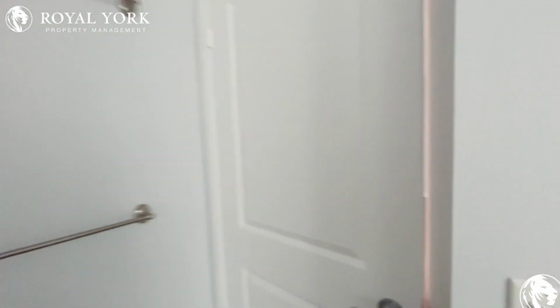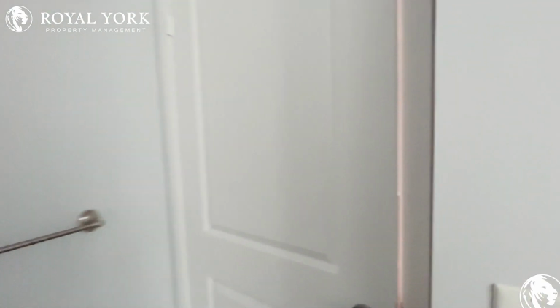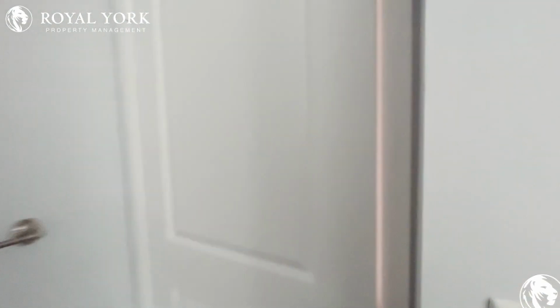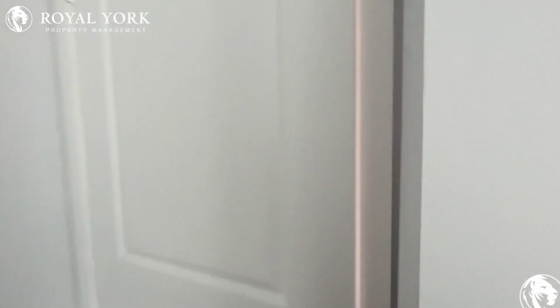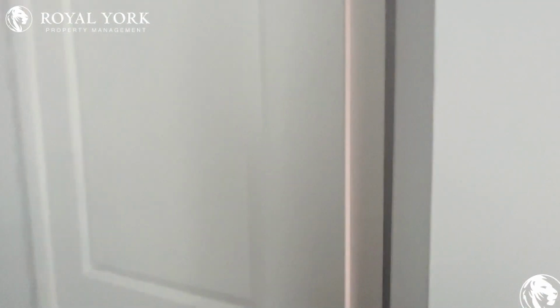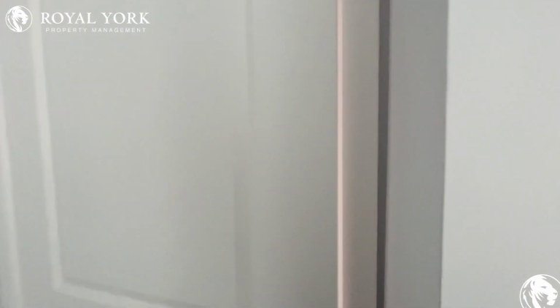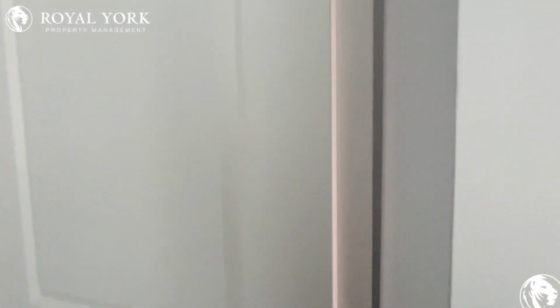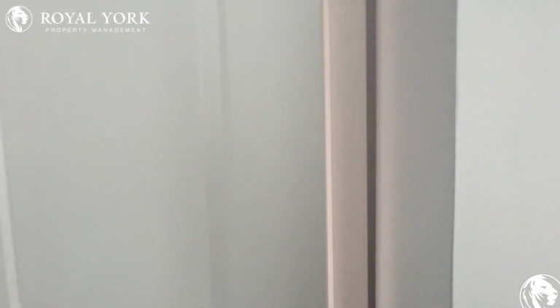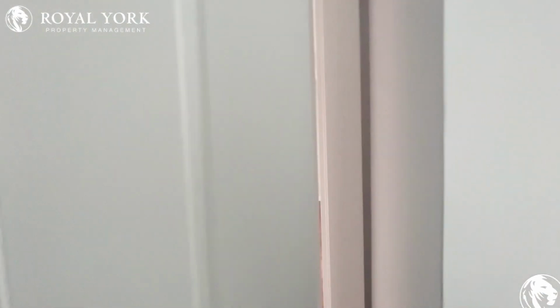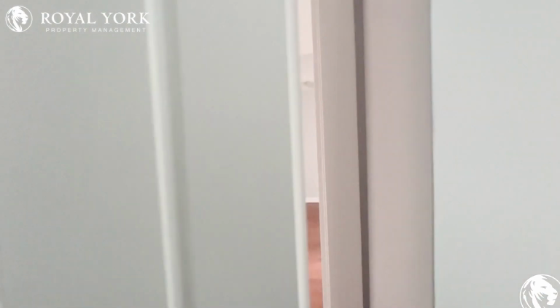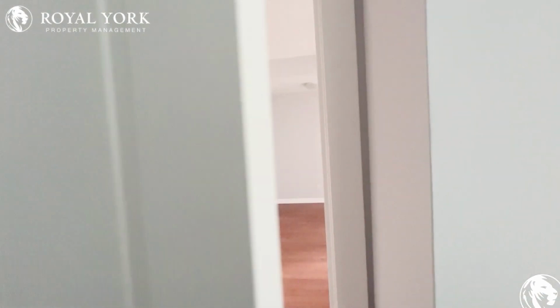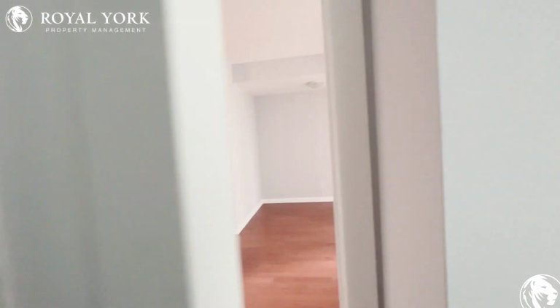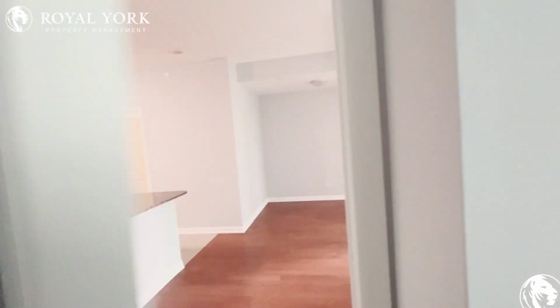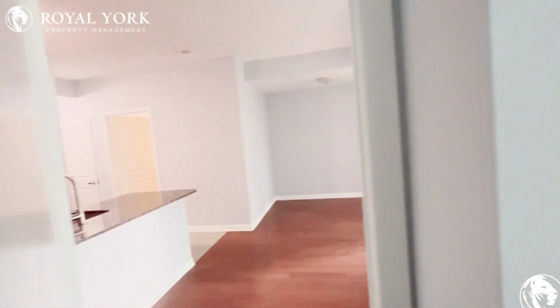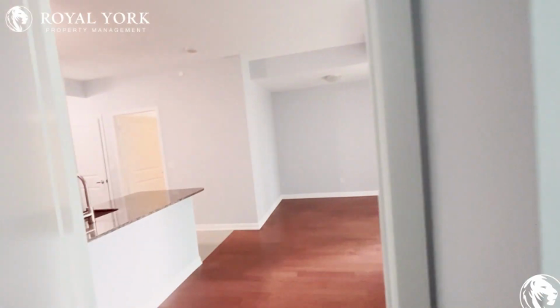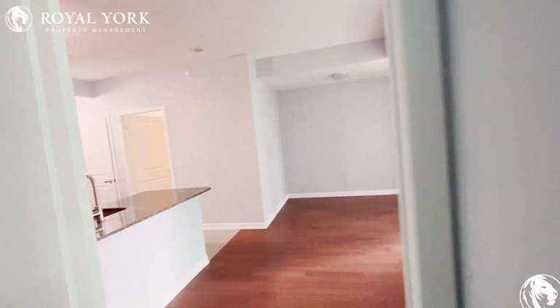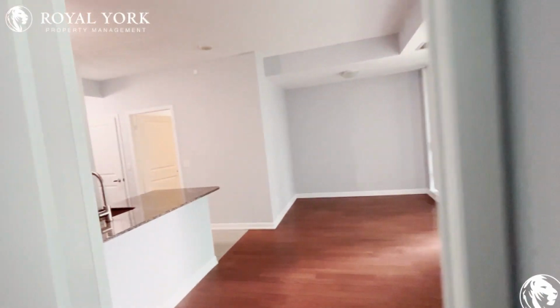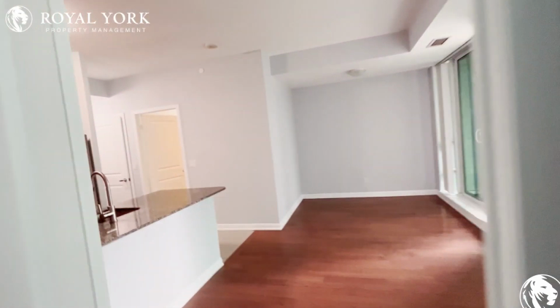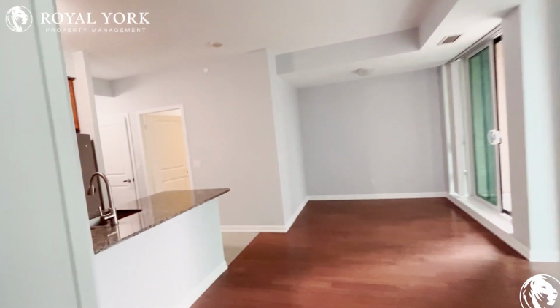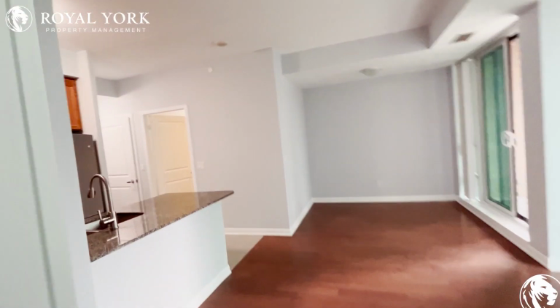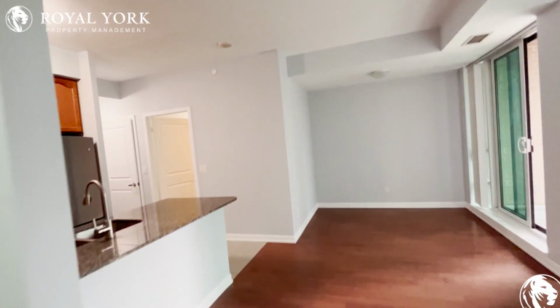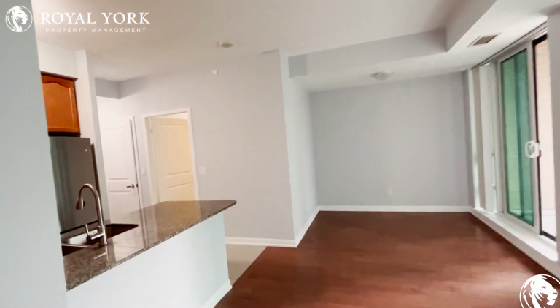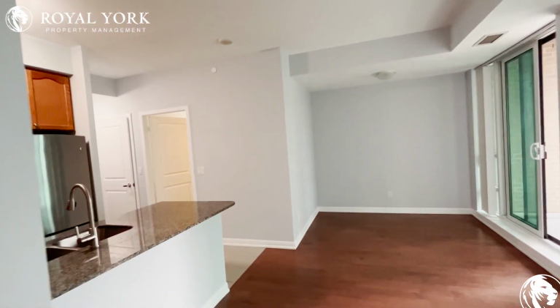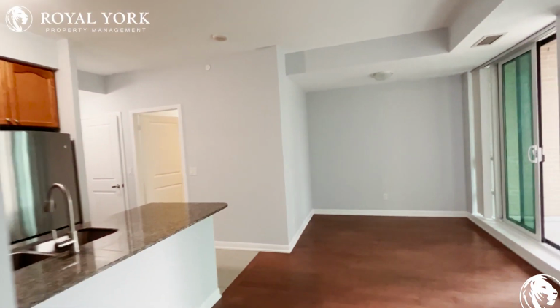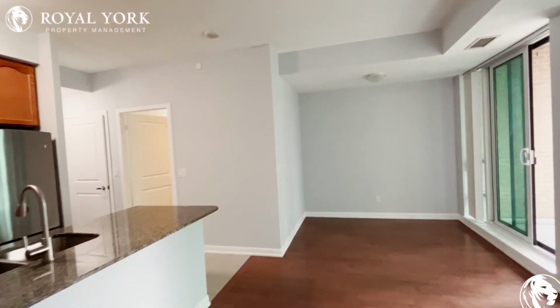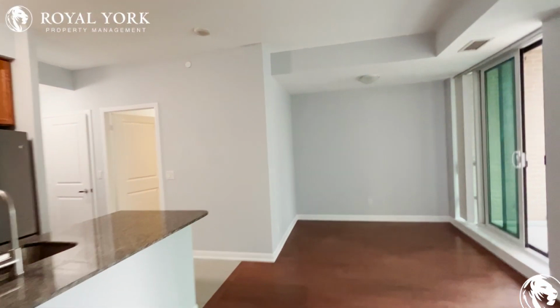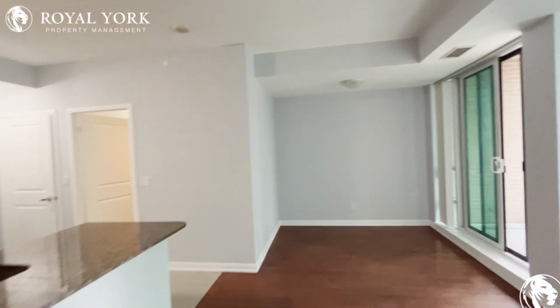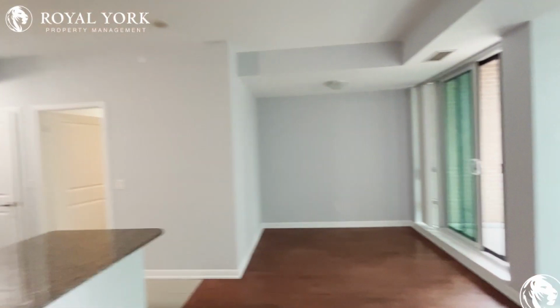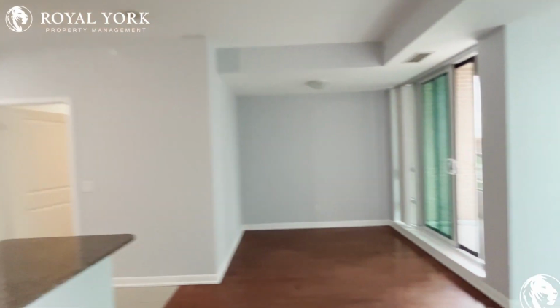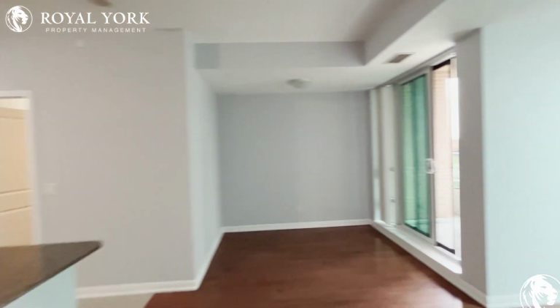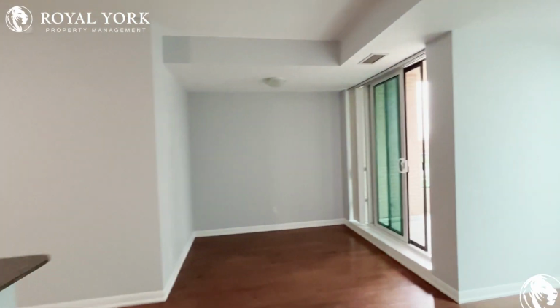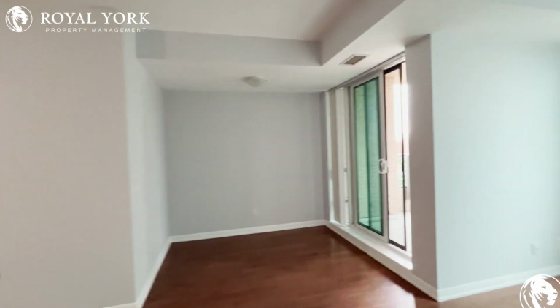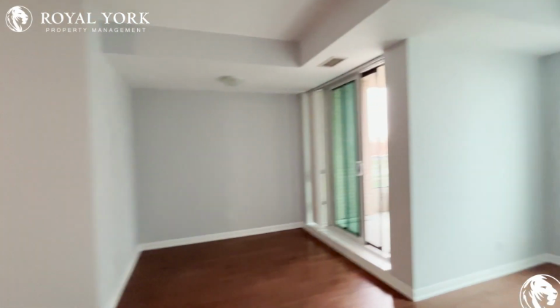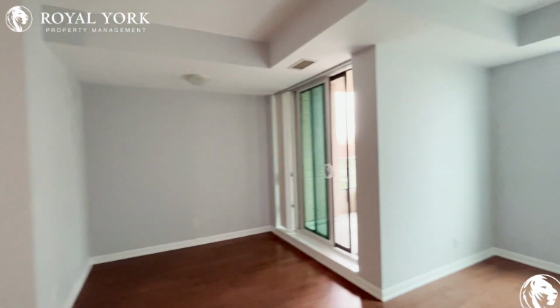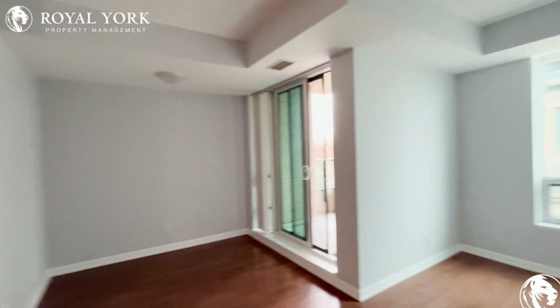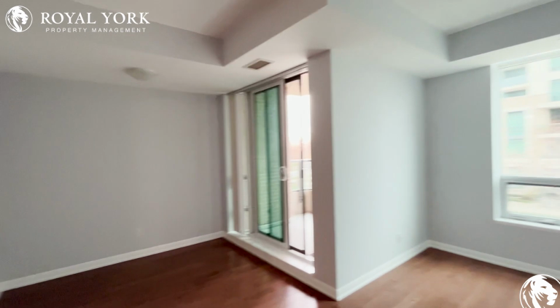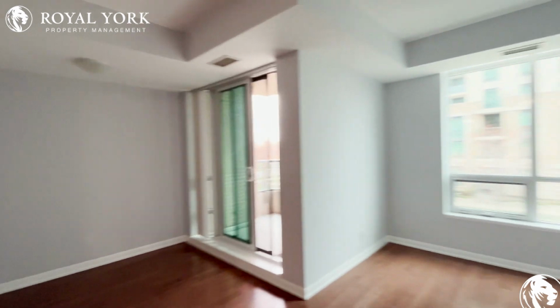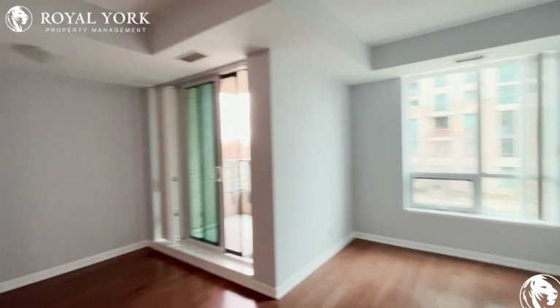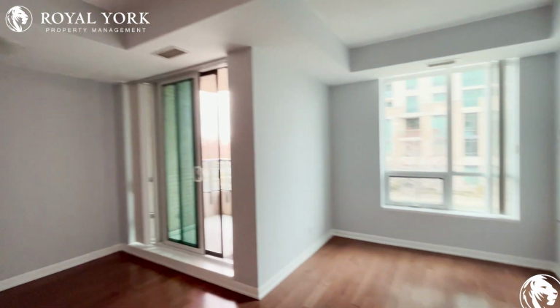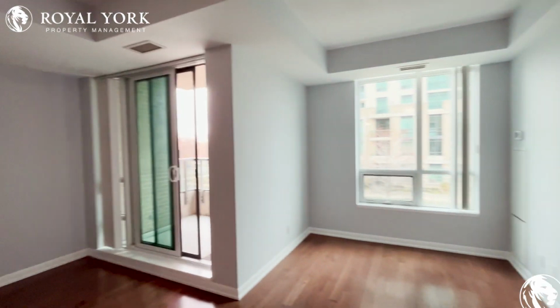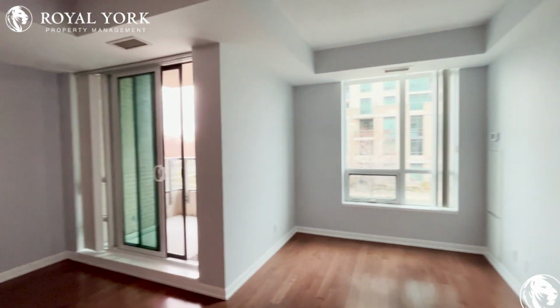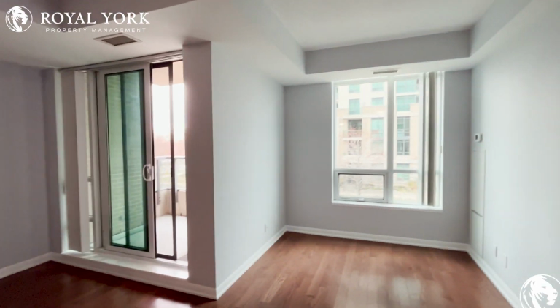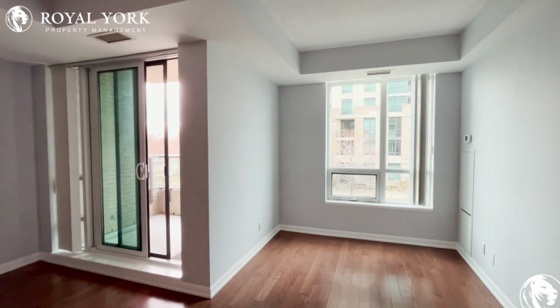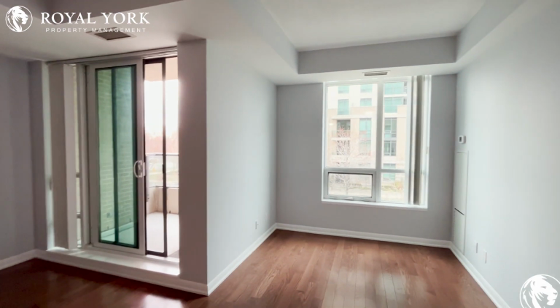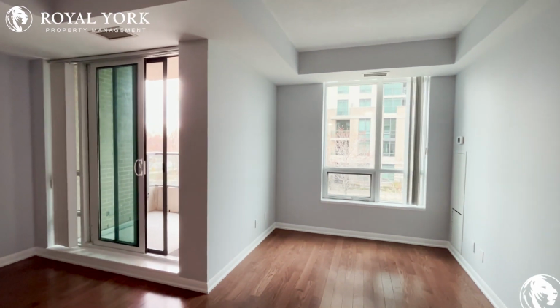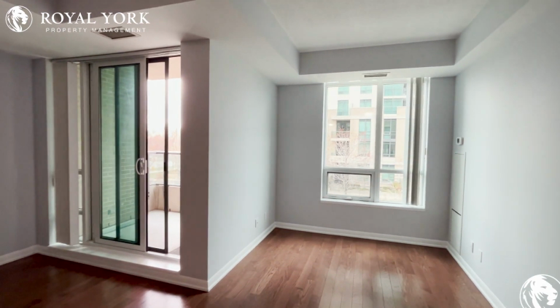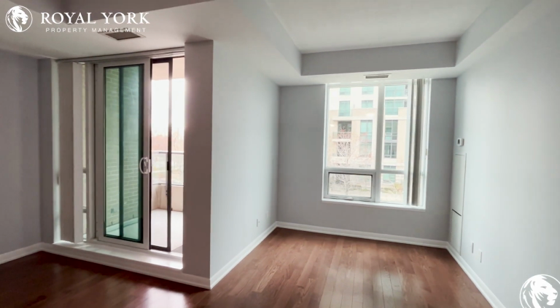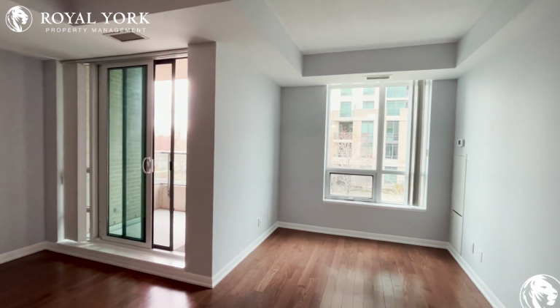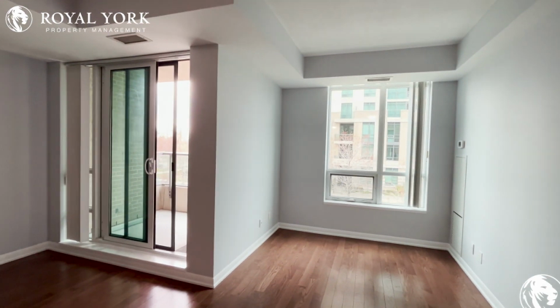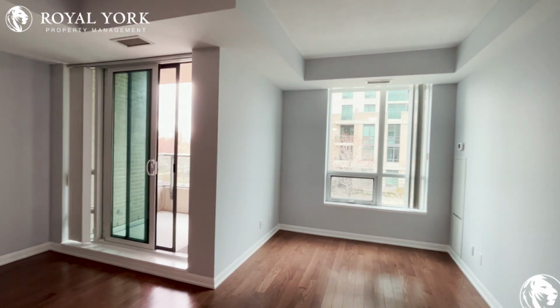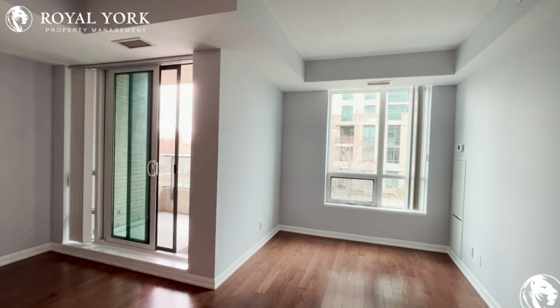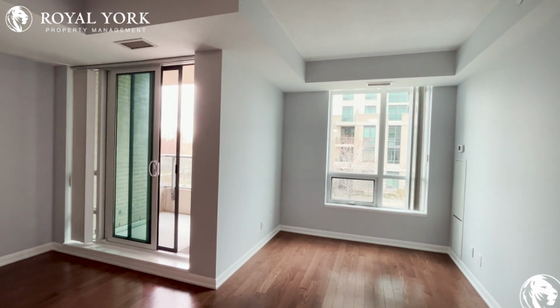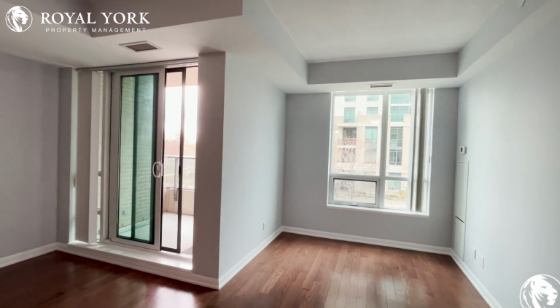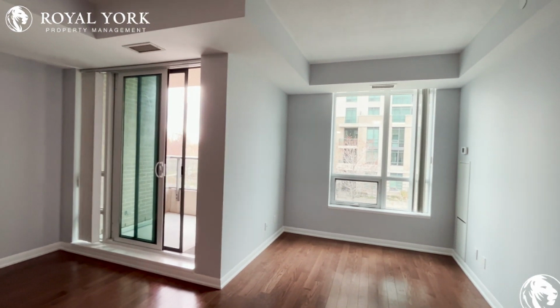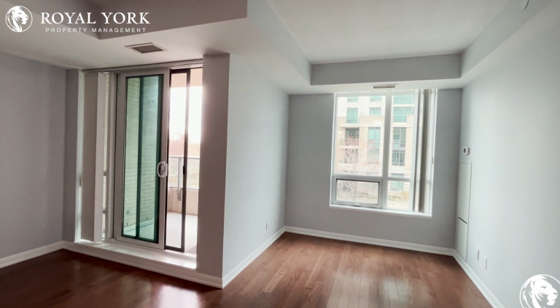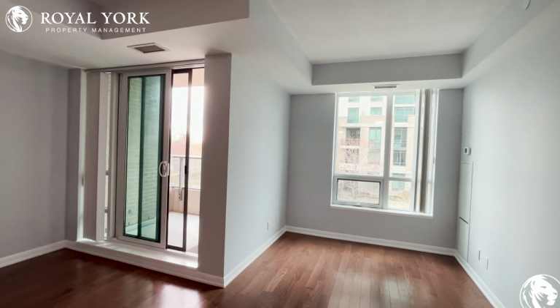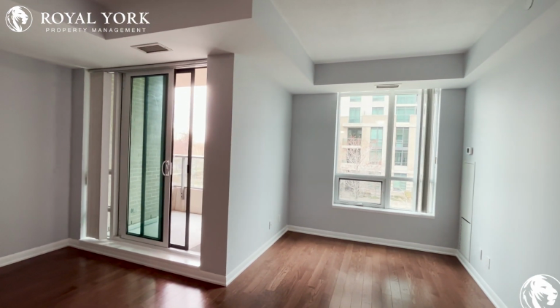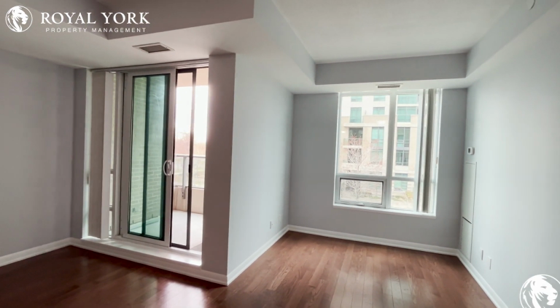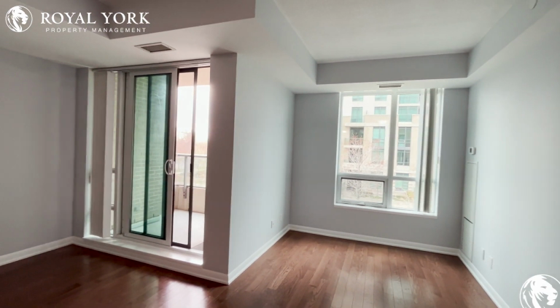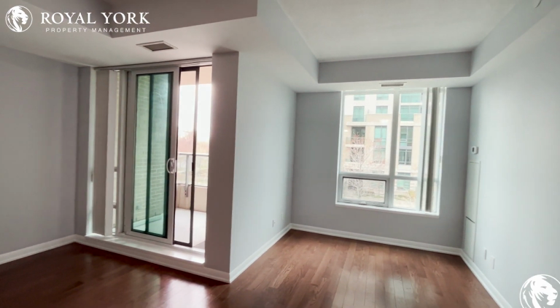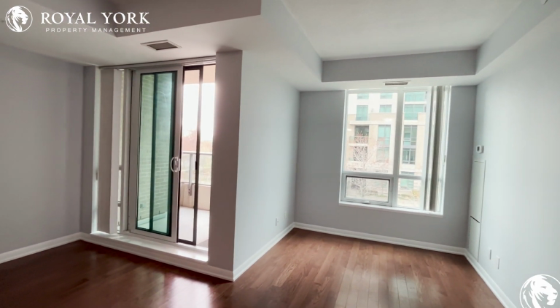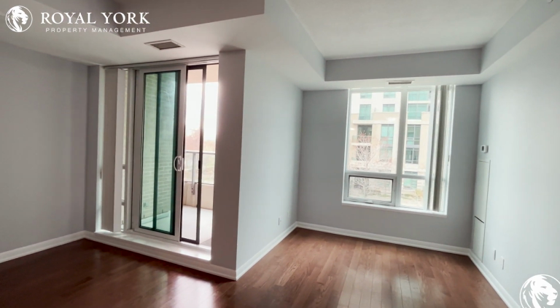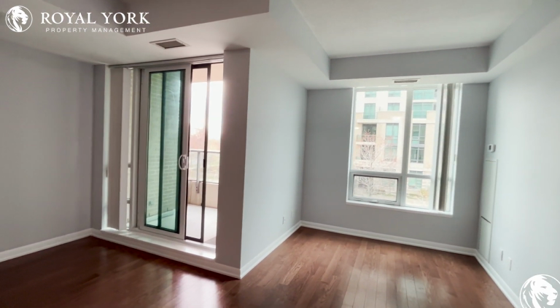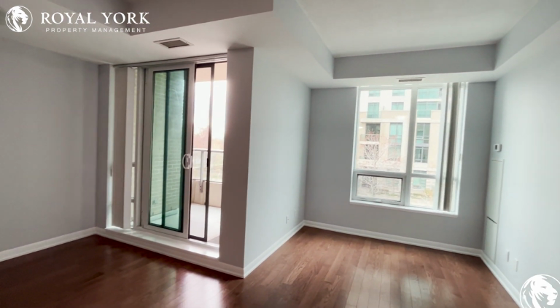If you're interested in this property, you can call Royal York Property Management to book your showings. Thank you.